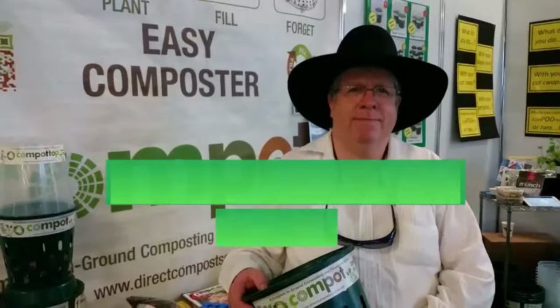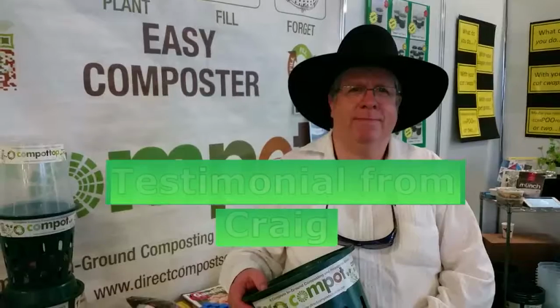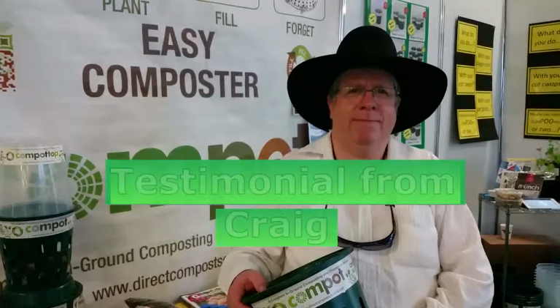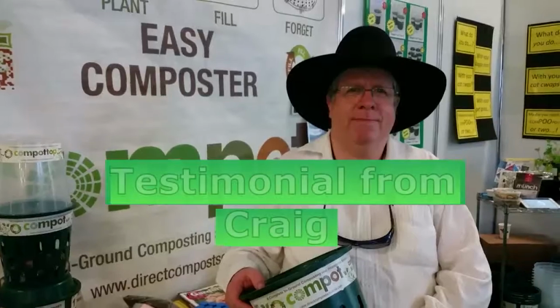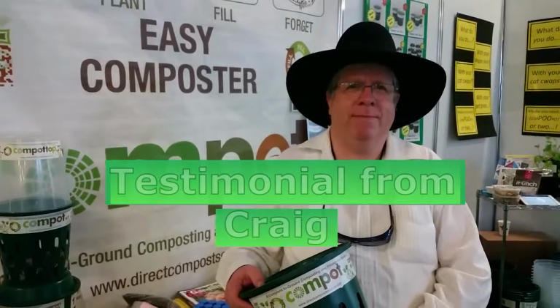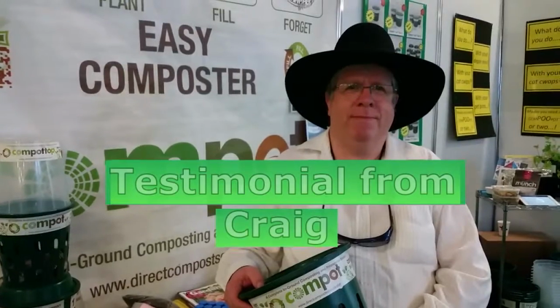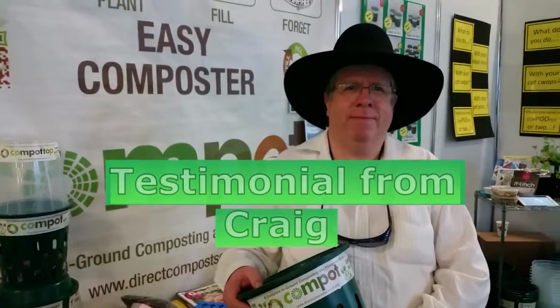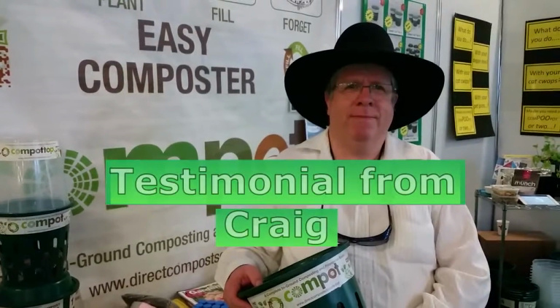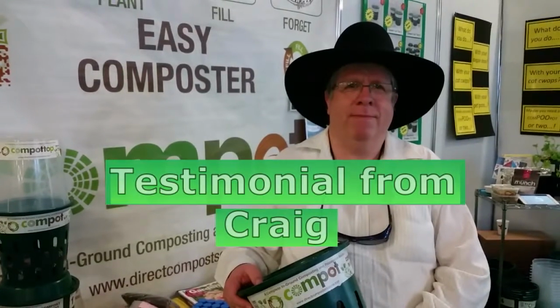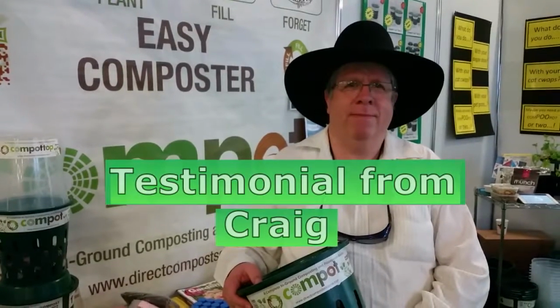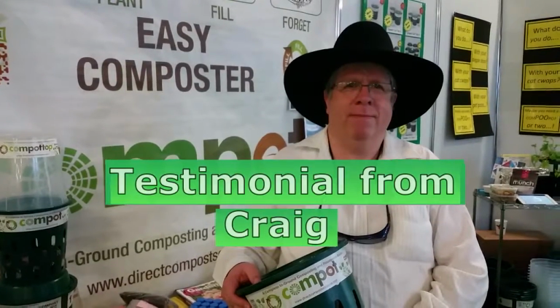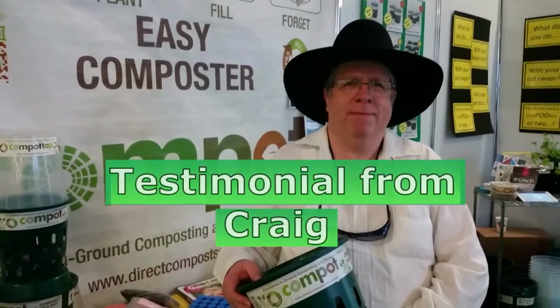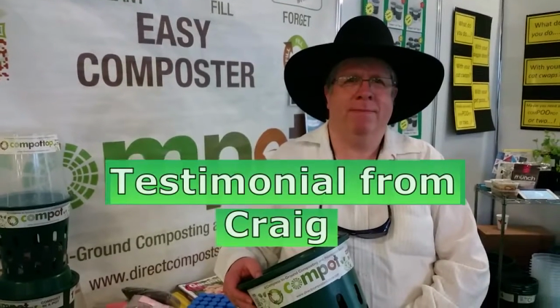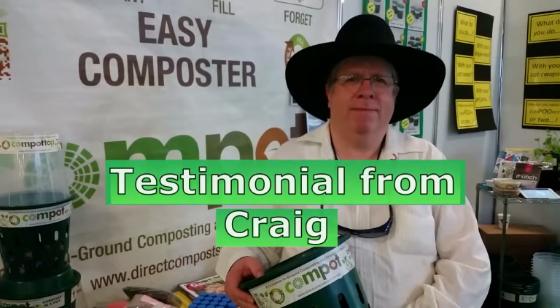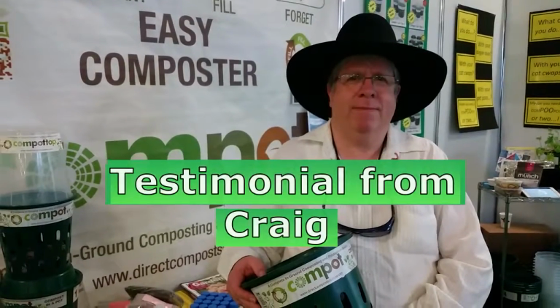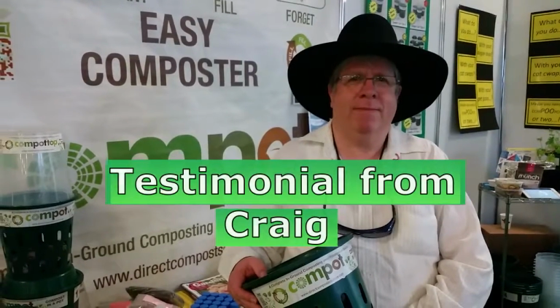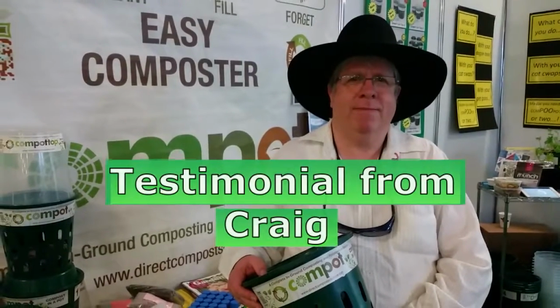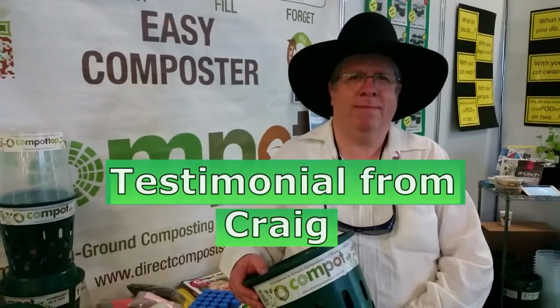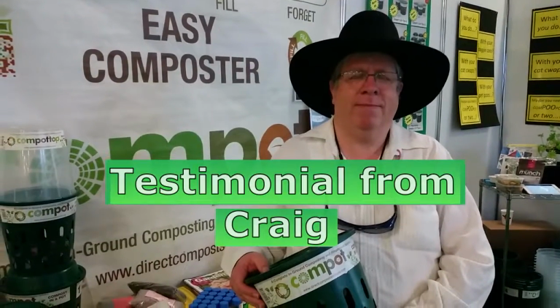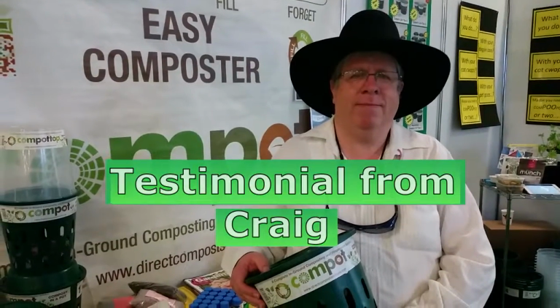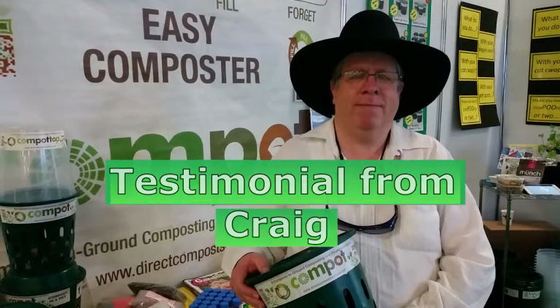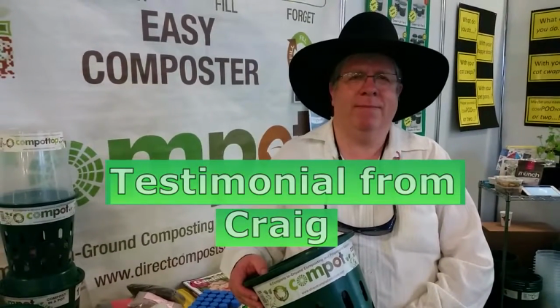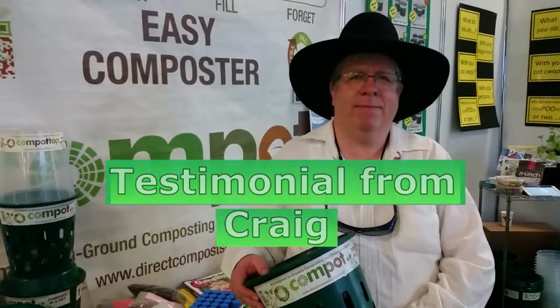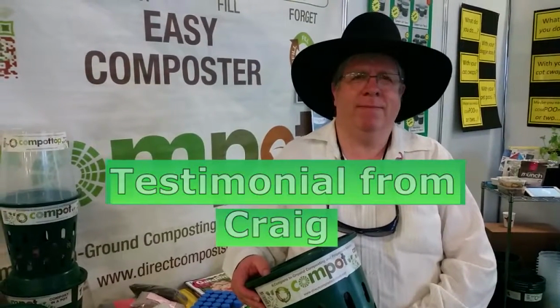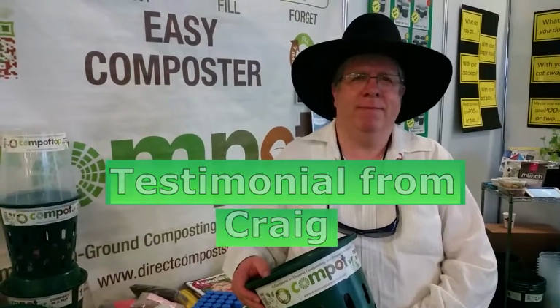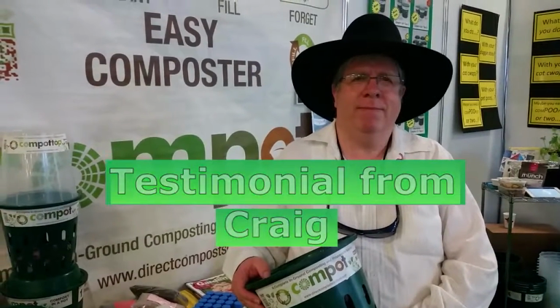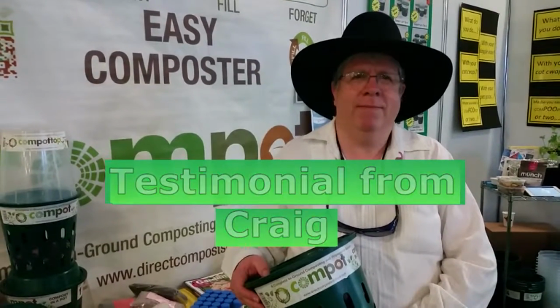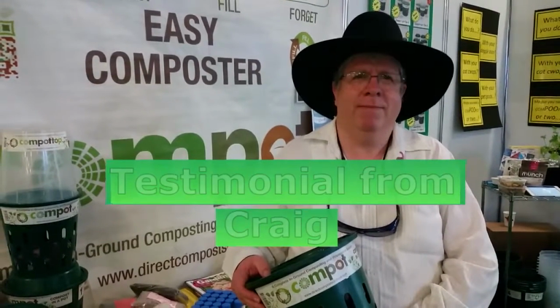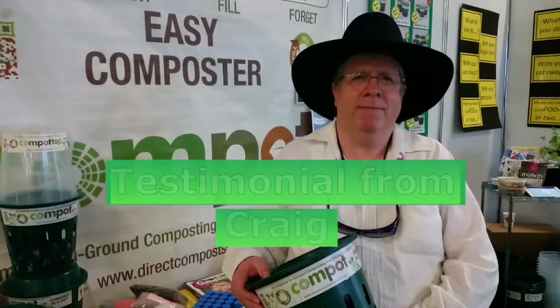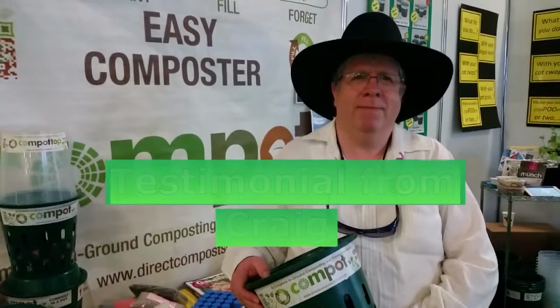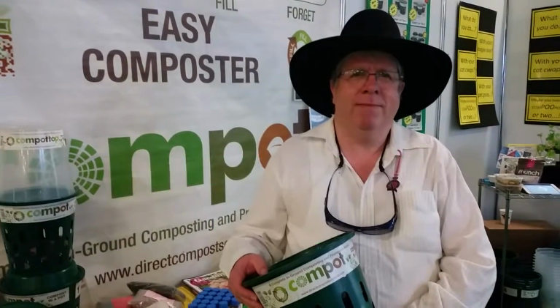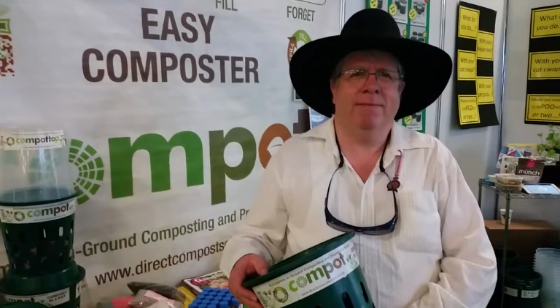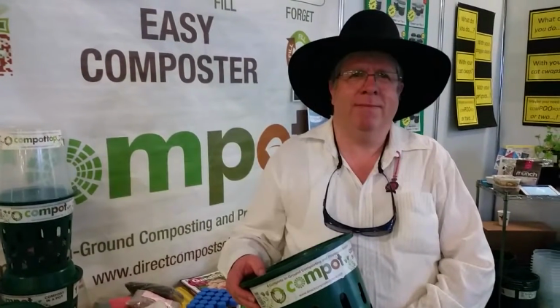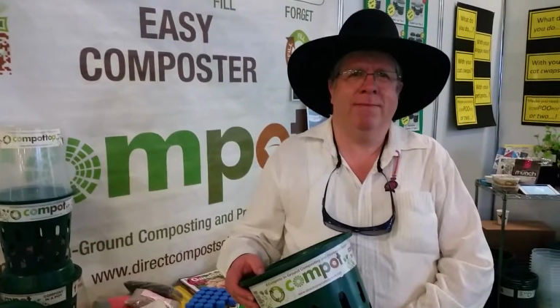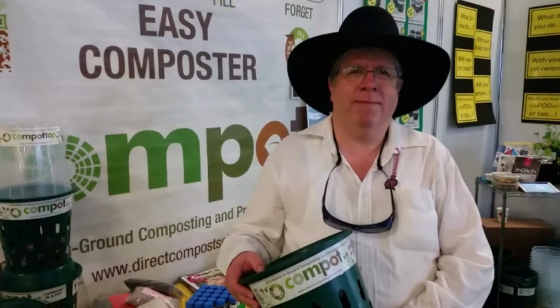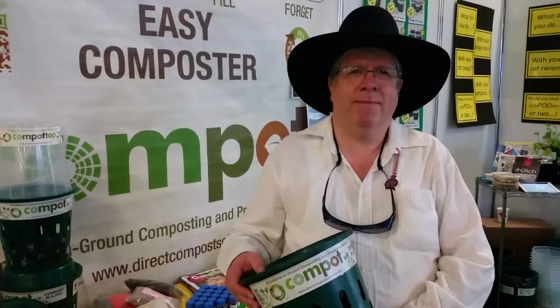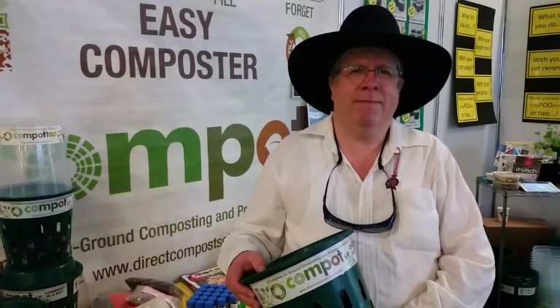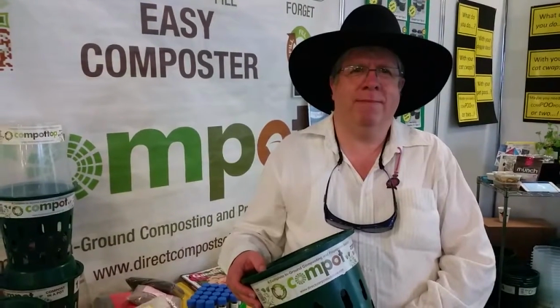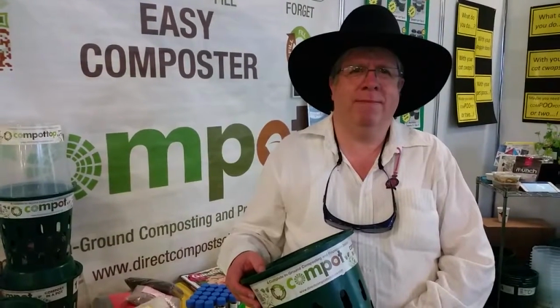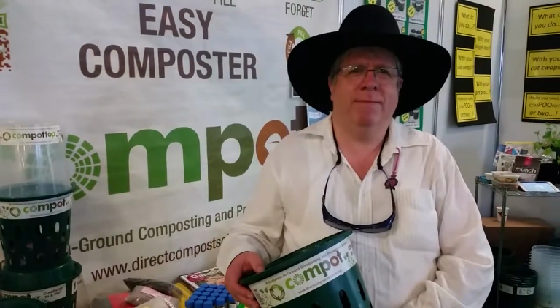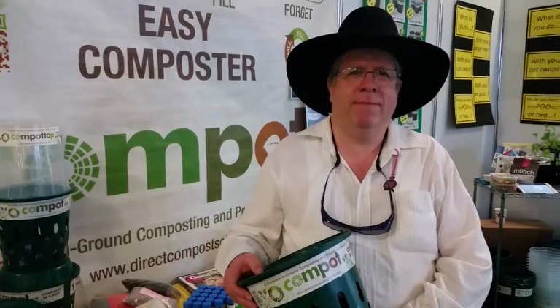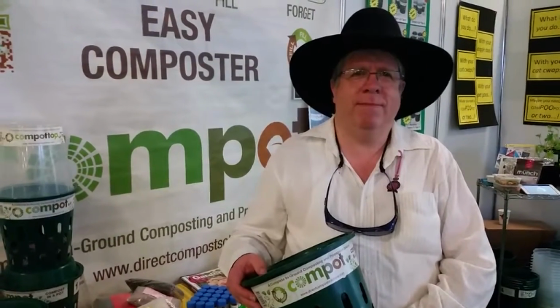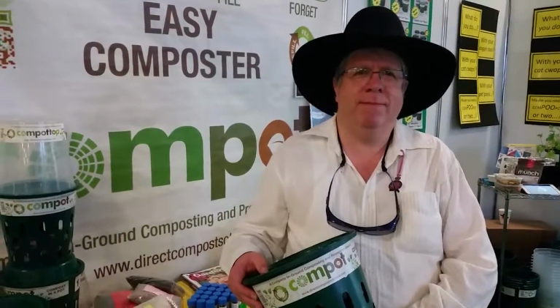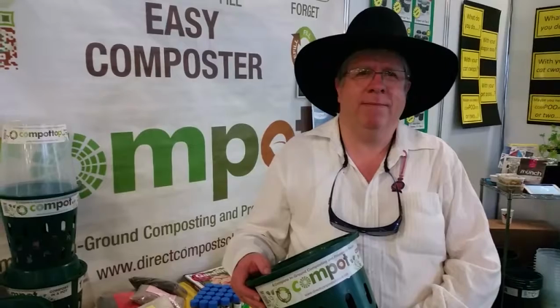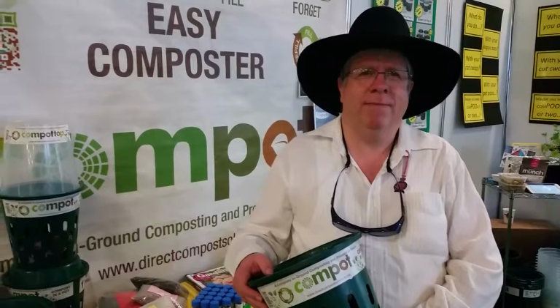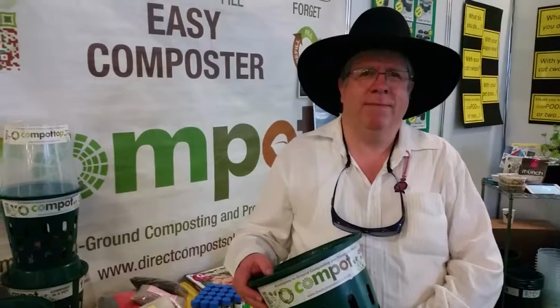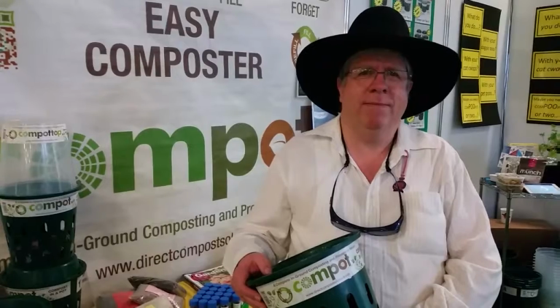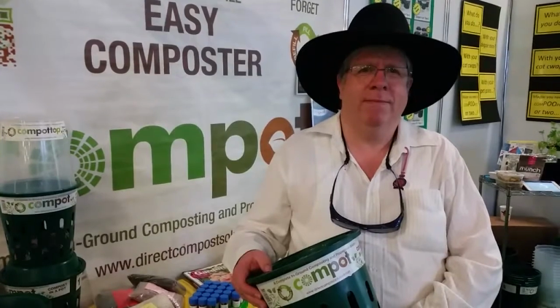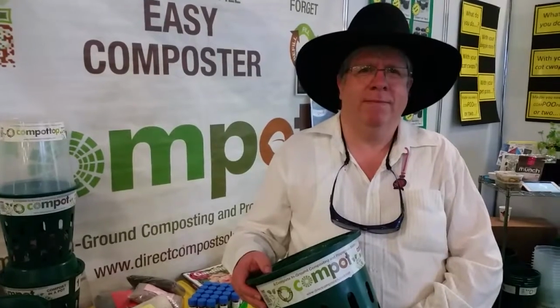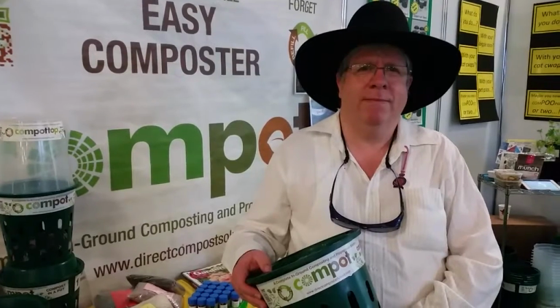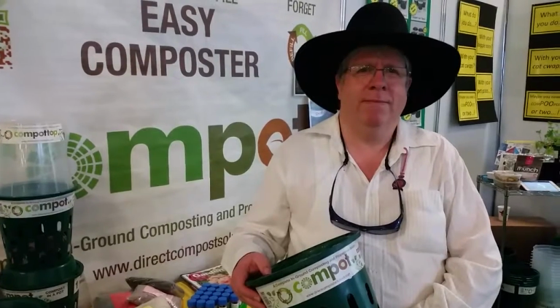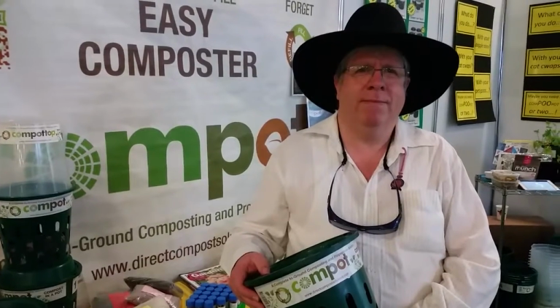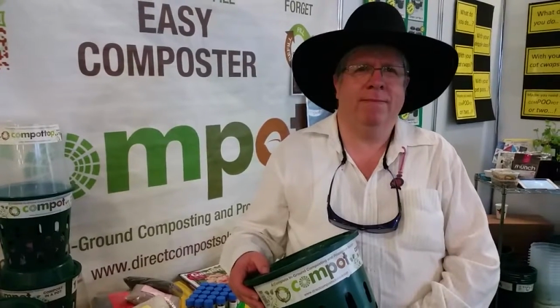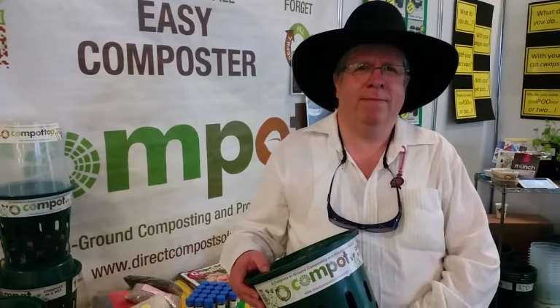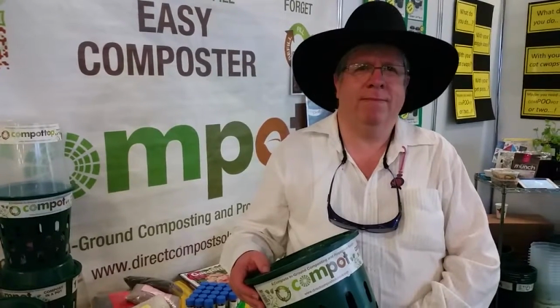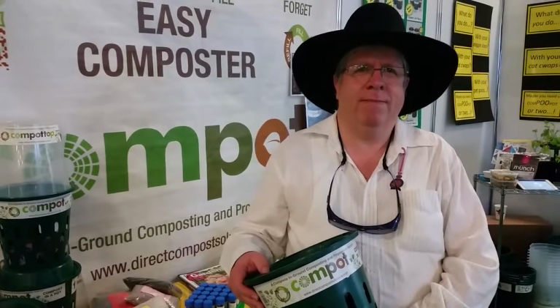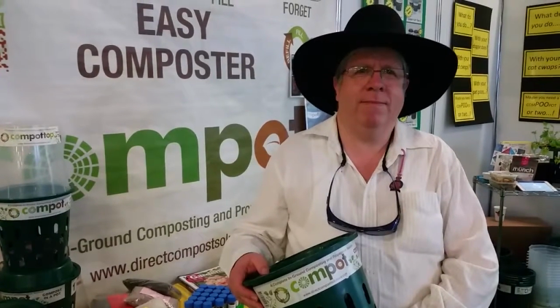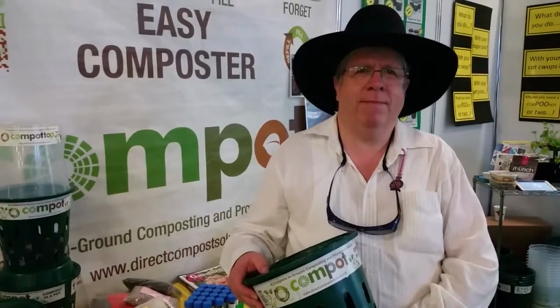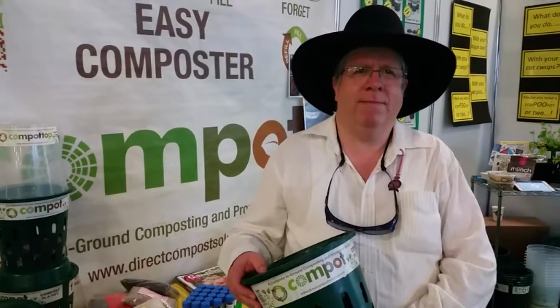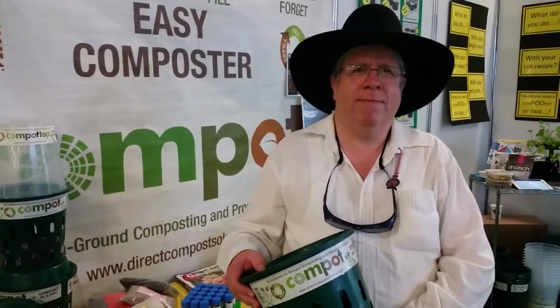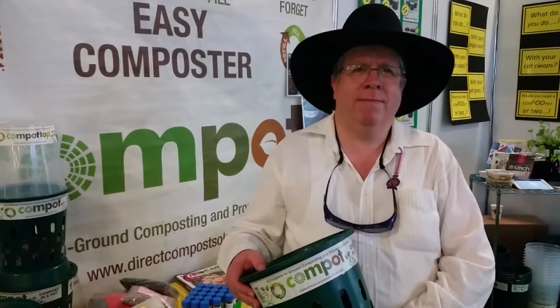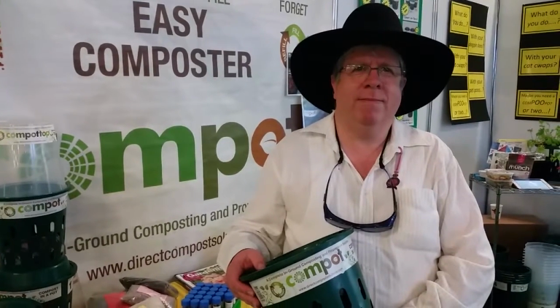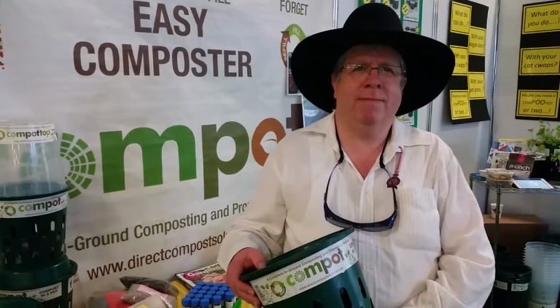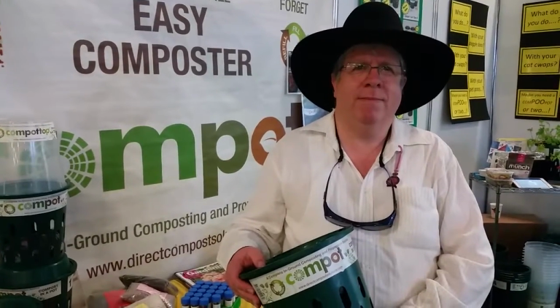I'm here at the ECHA with Craig, and Craig bought some pots from me last year at the ECHA, and he's going to tell you what he thinks of them.